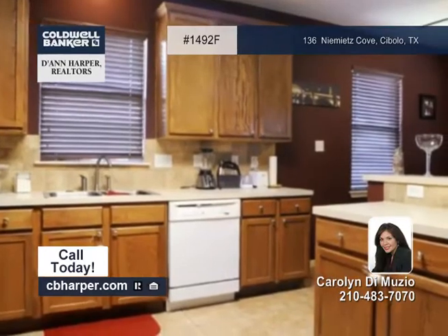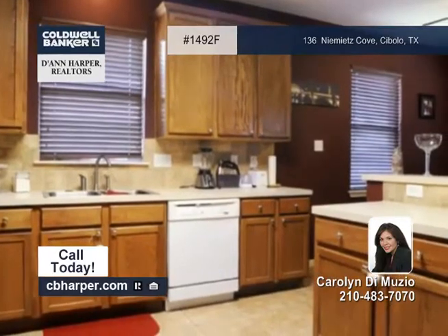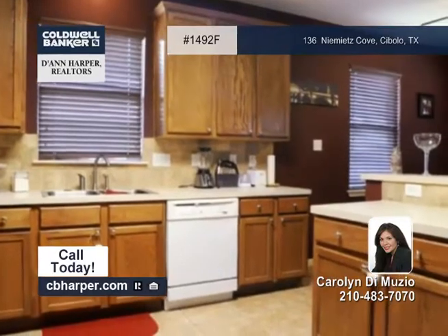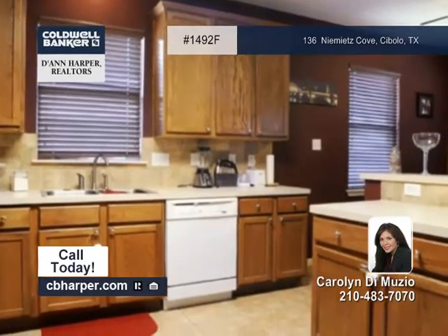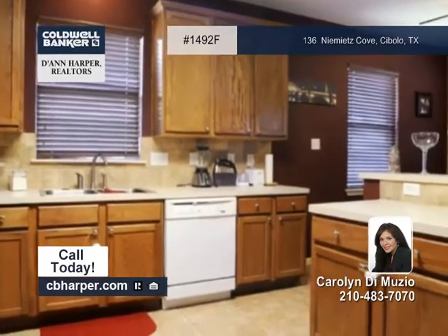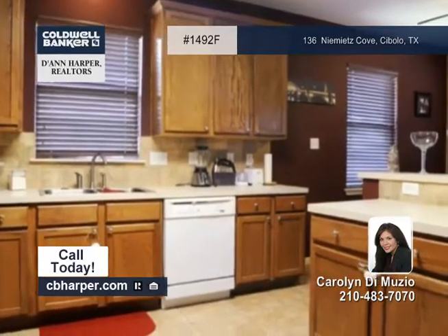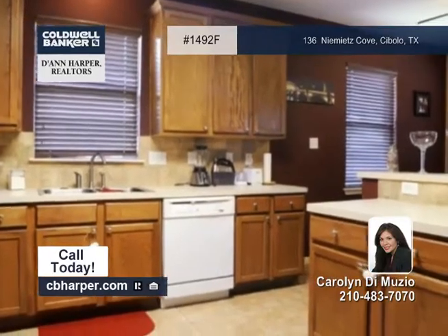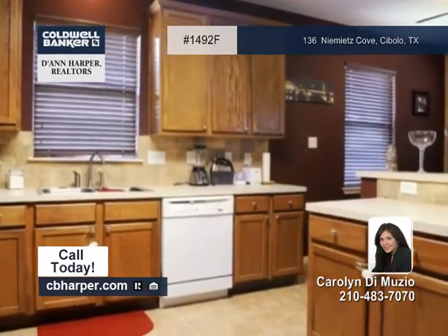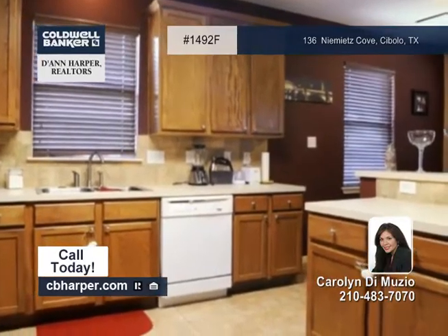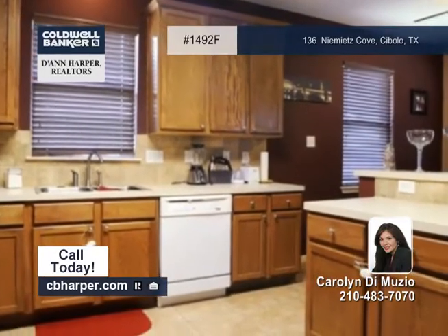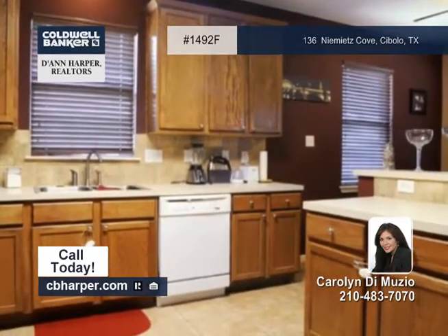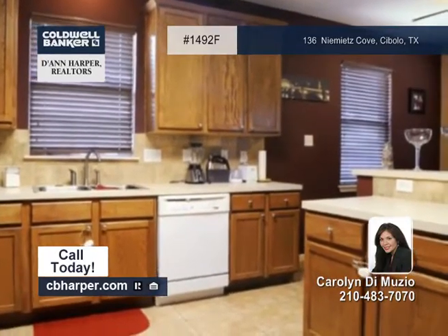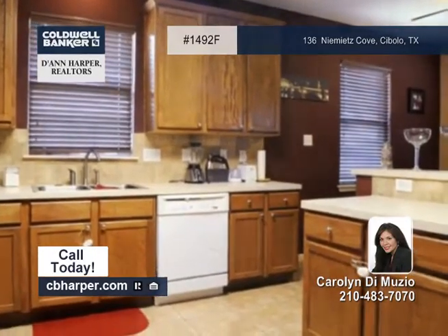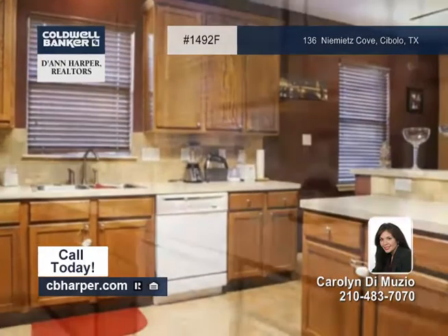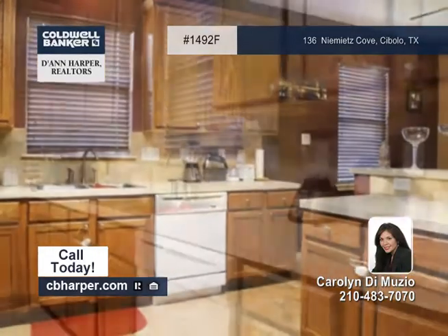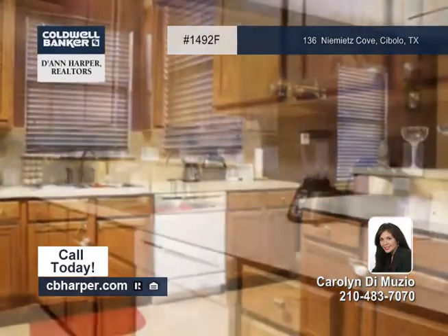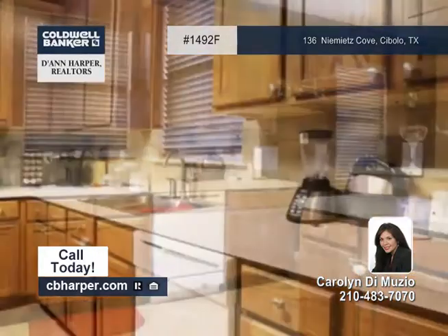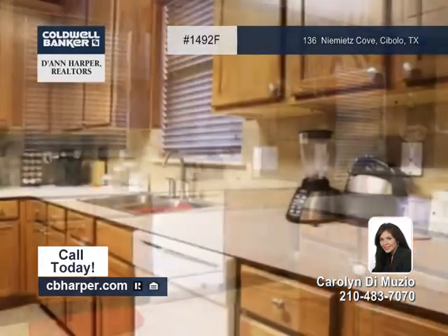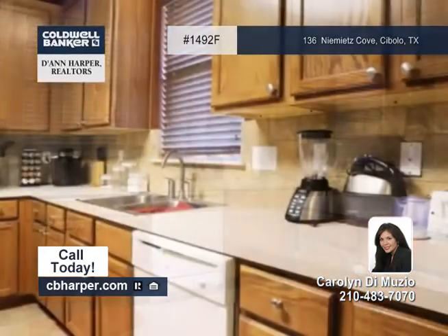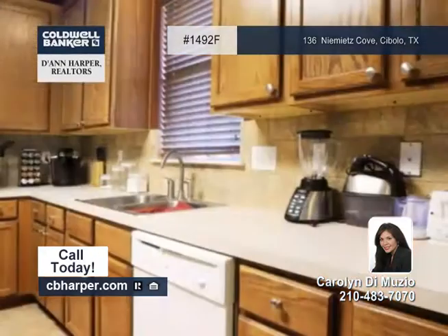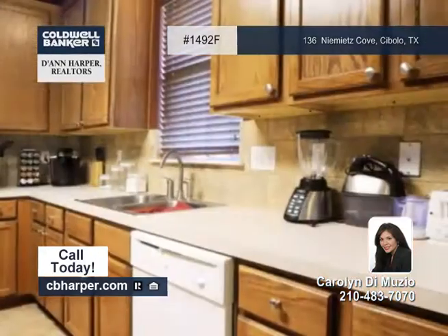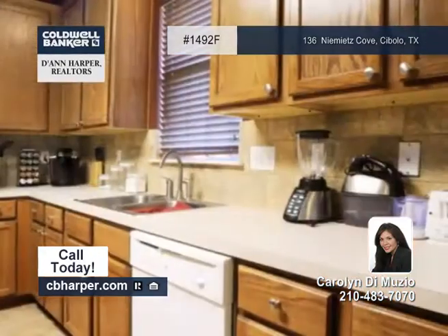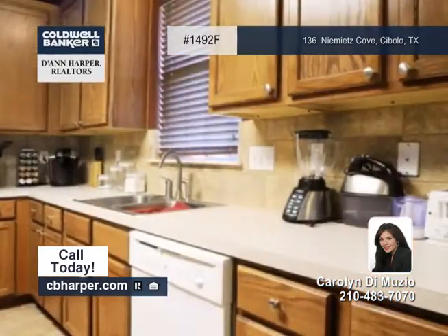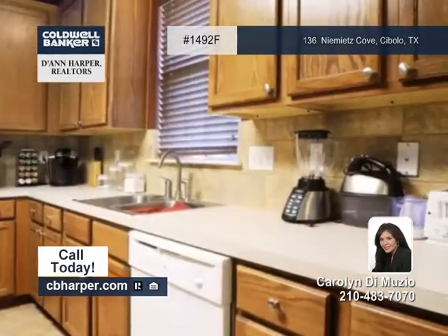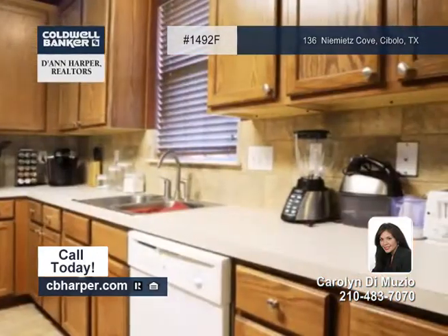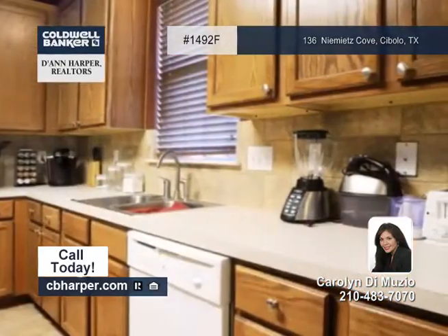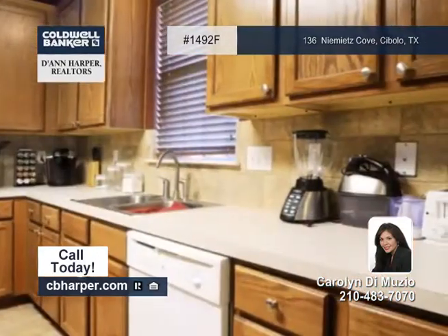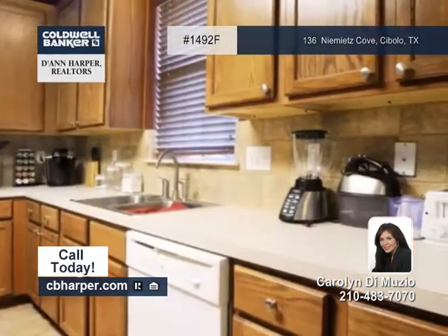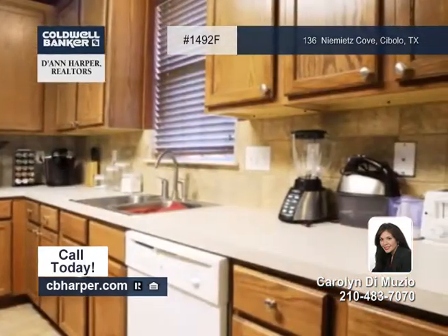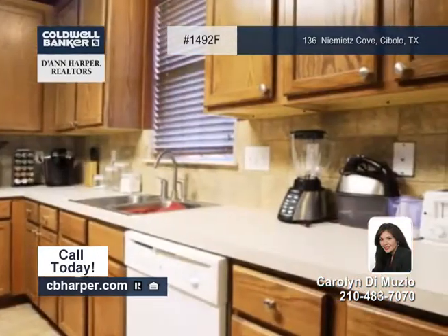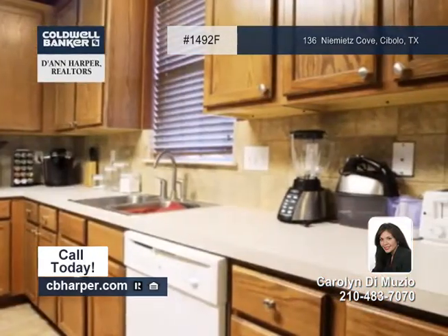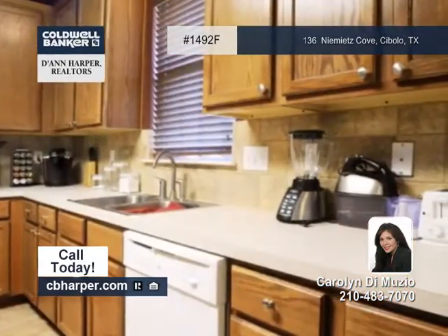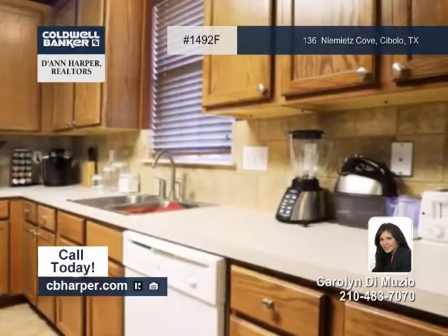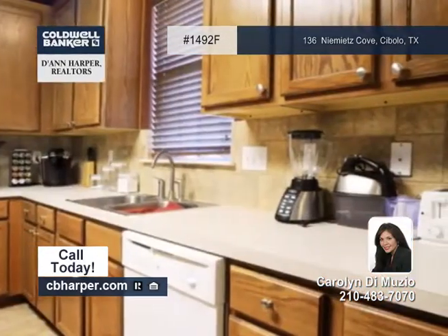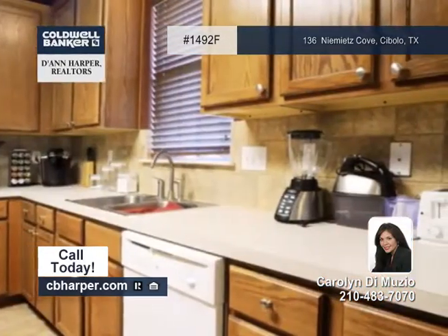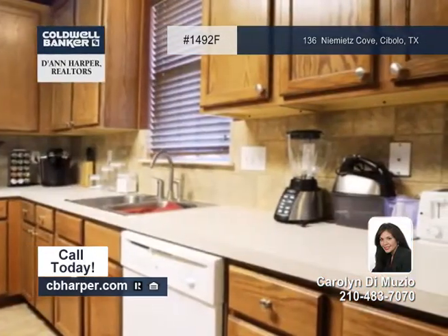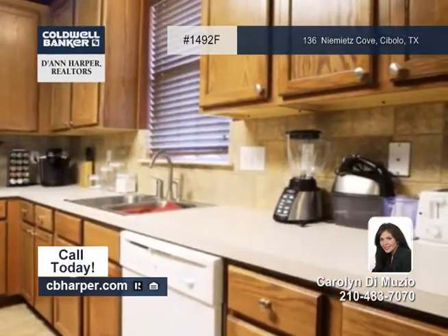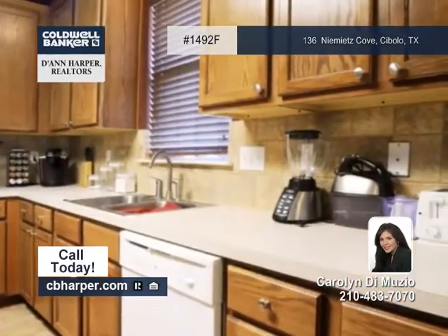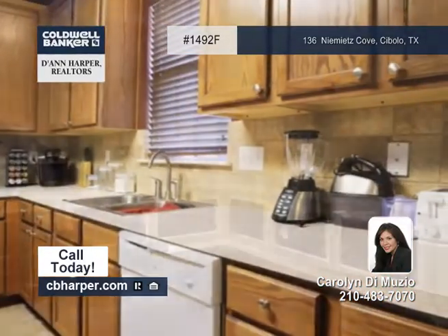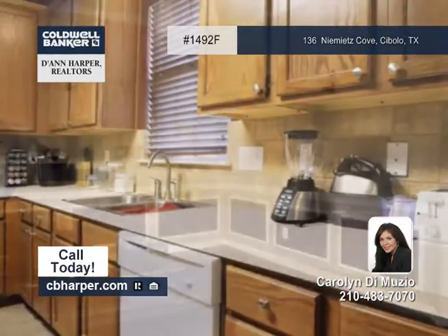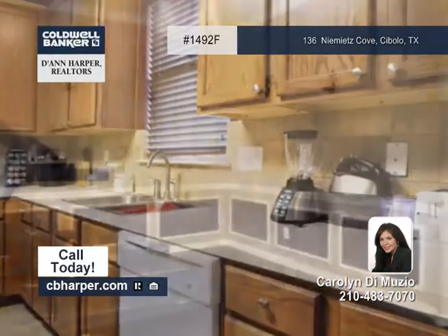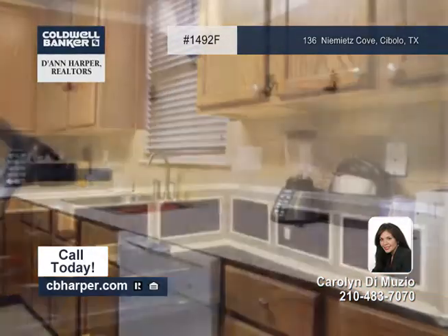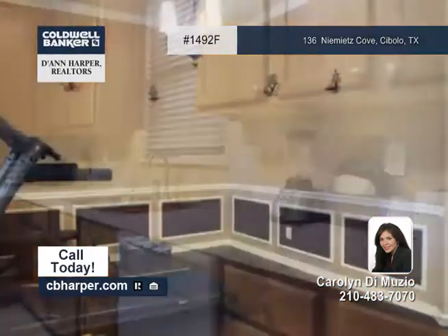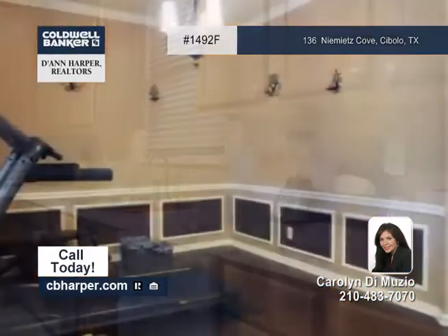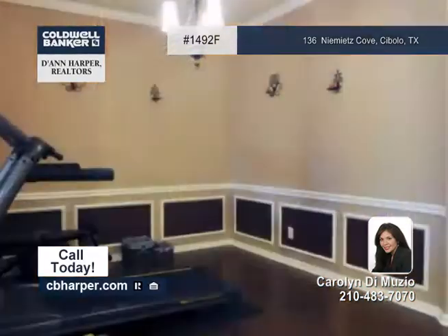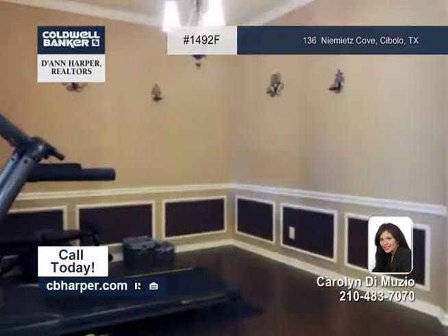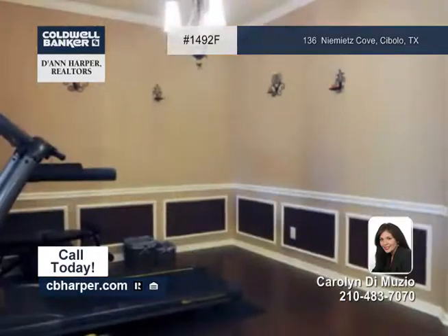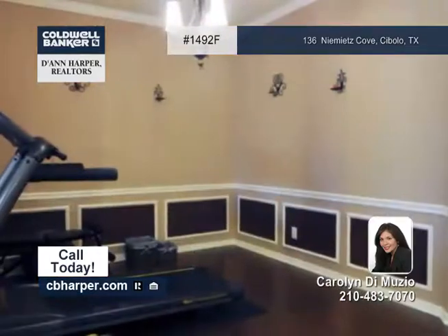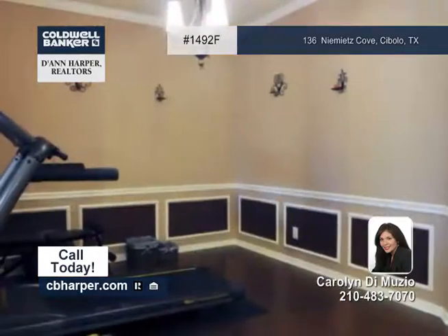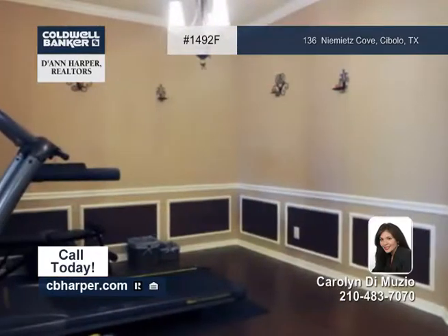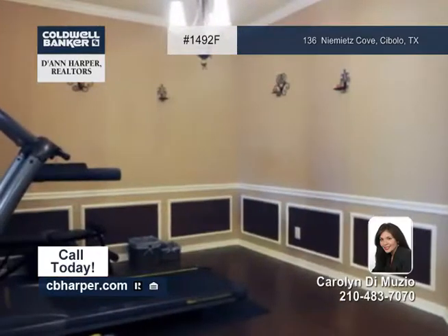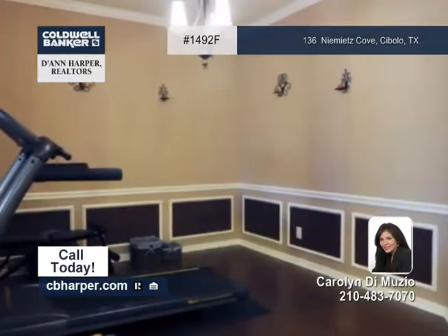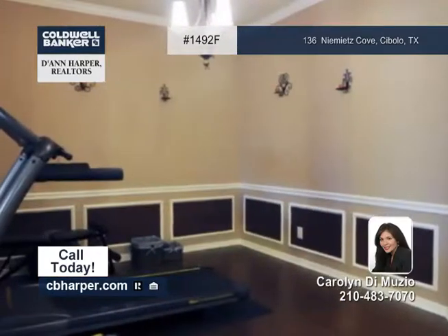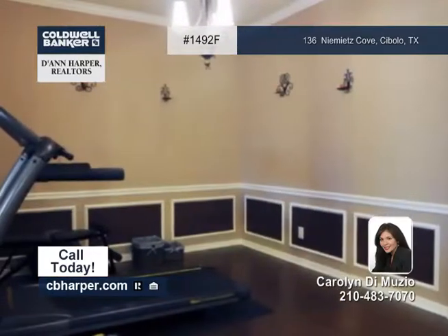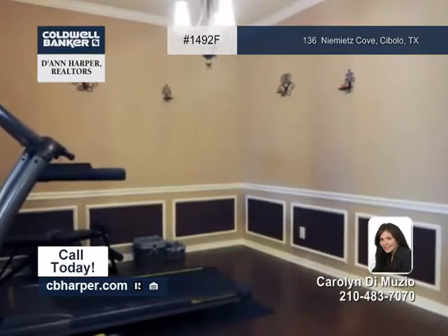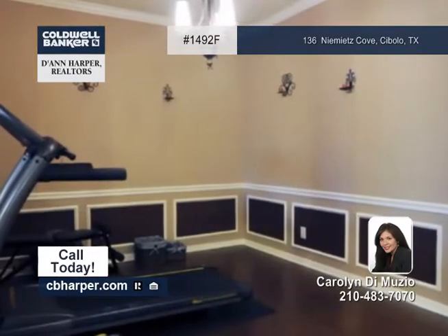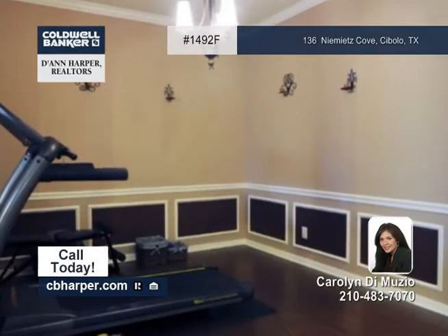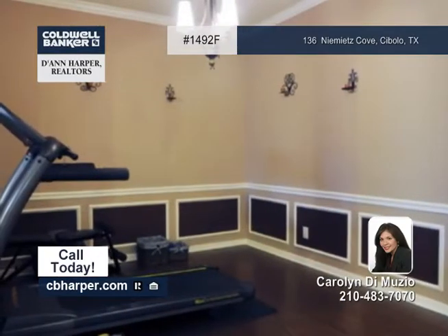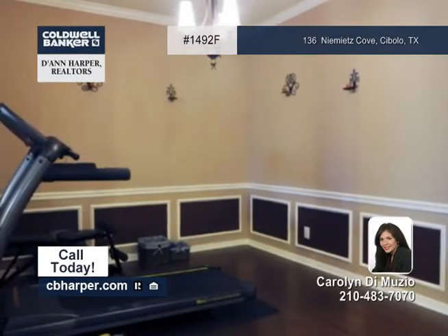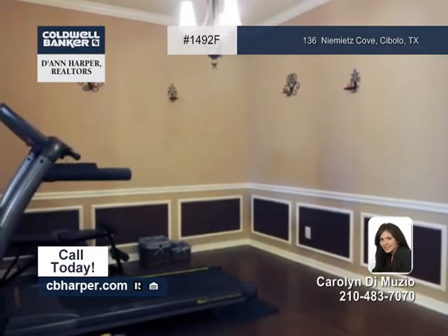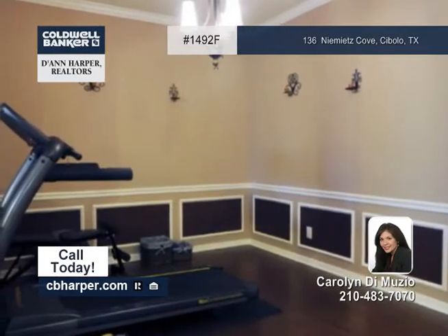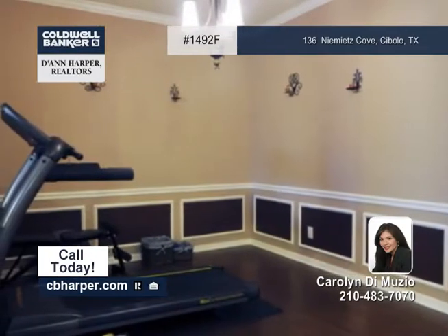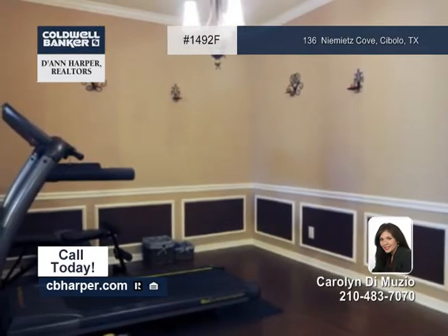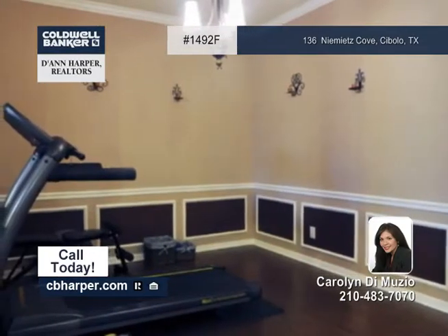There's a skylight in the entry, a wood-burning fireplace, arches, and niches that add the decorative touches you've been searching for.